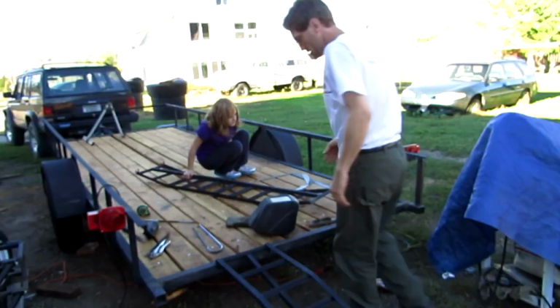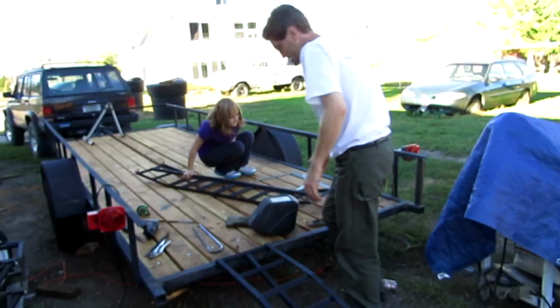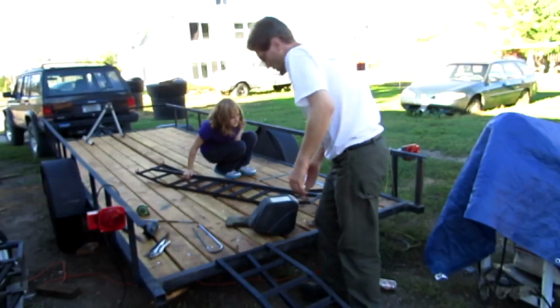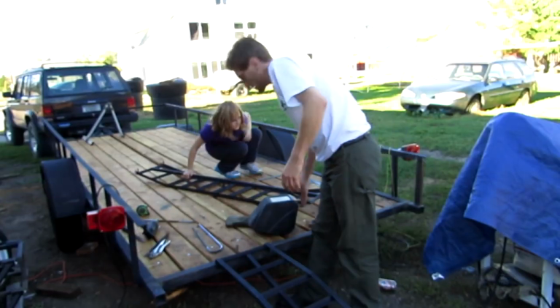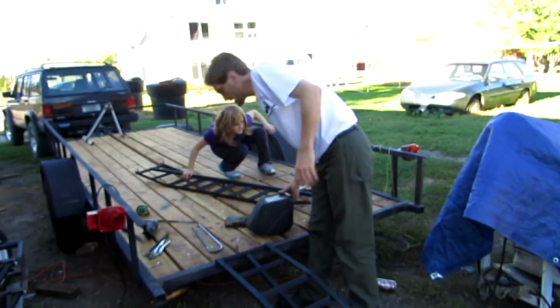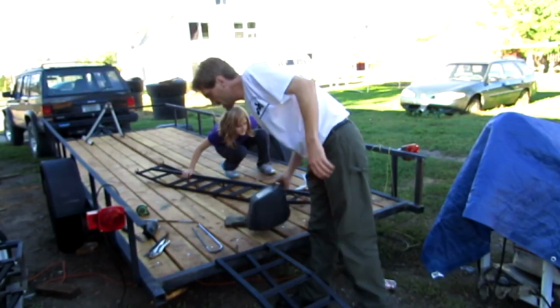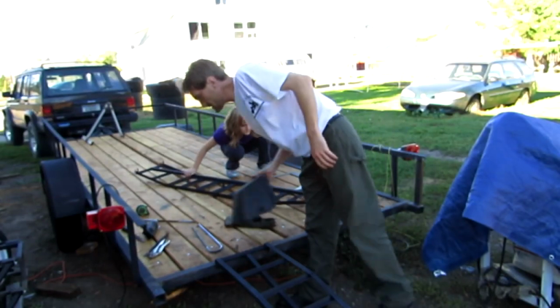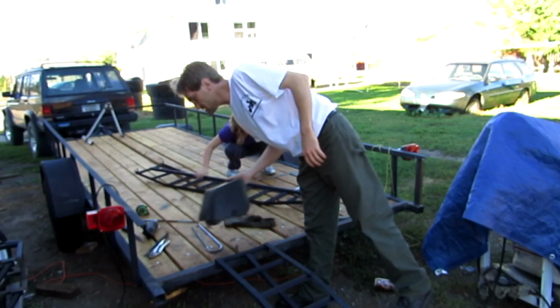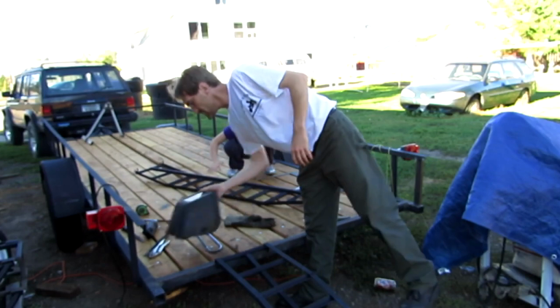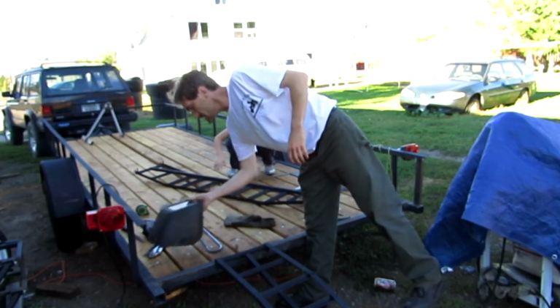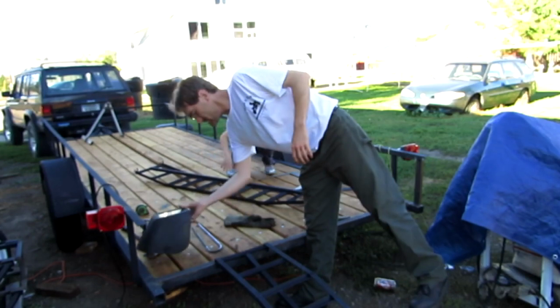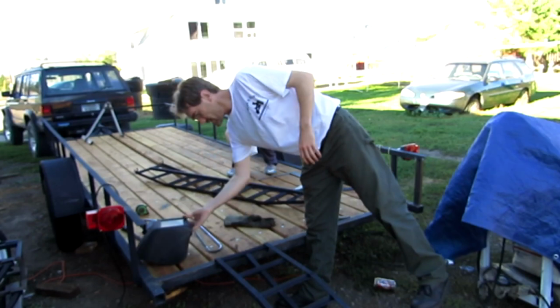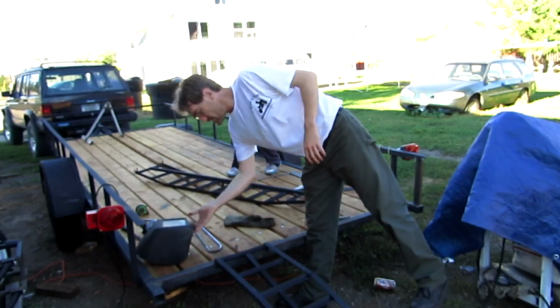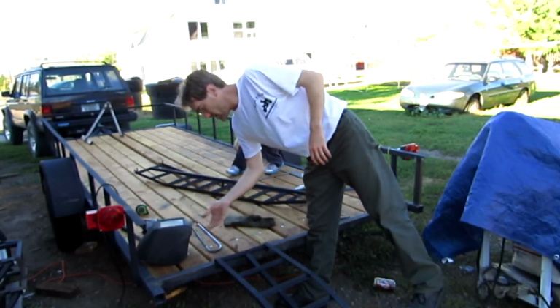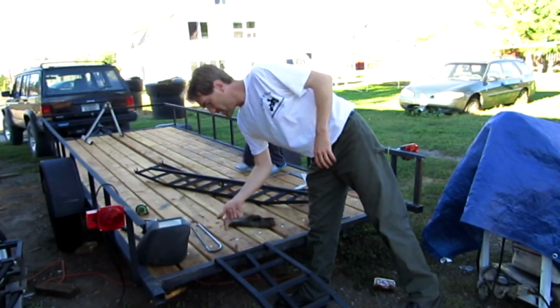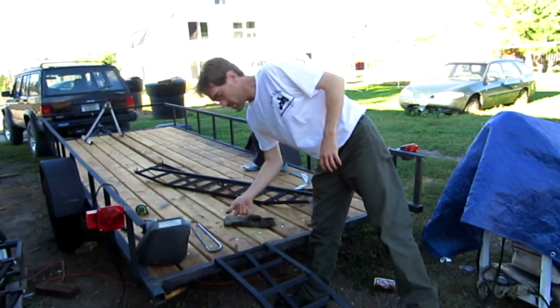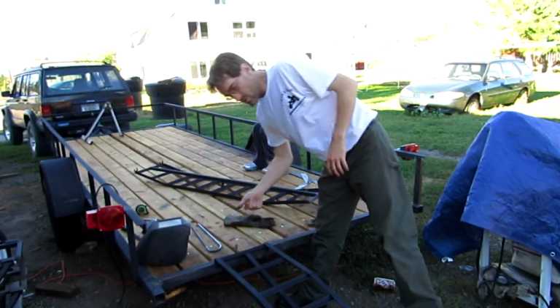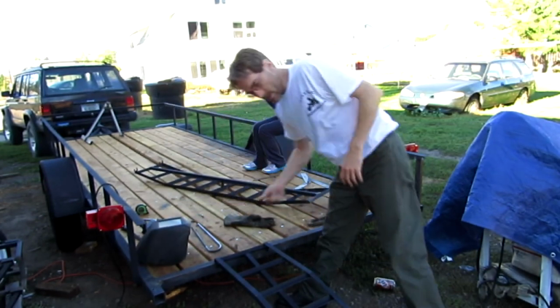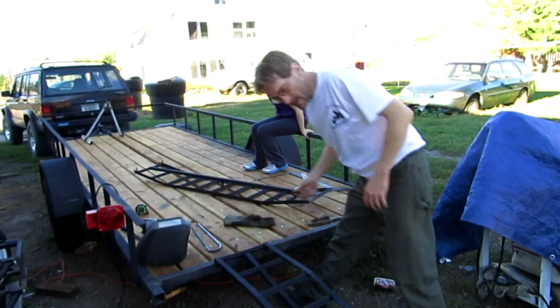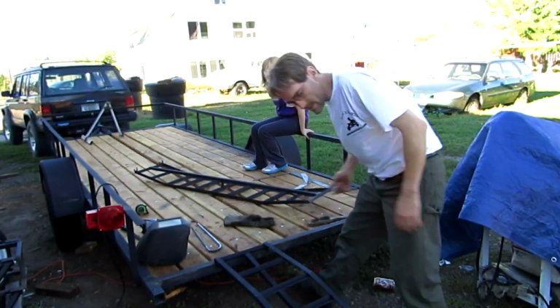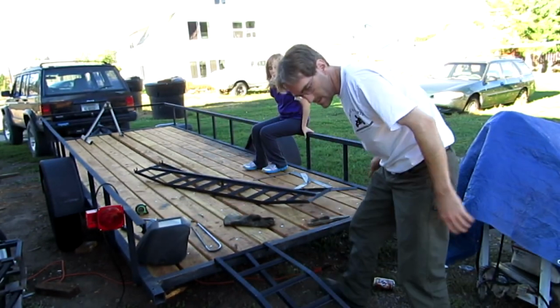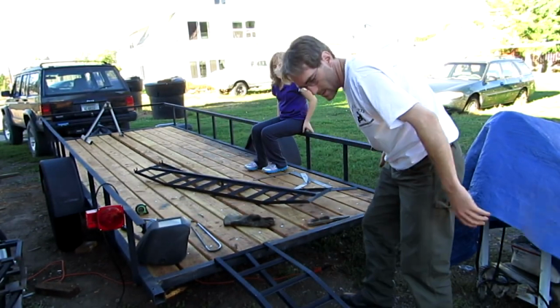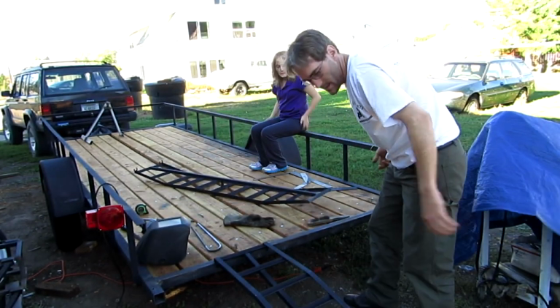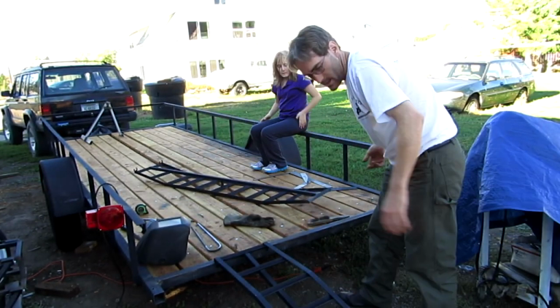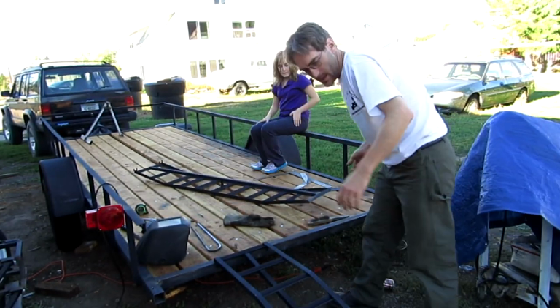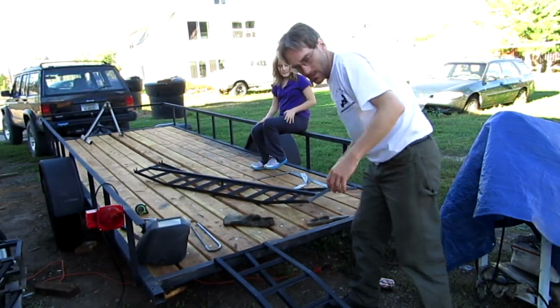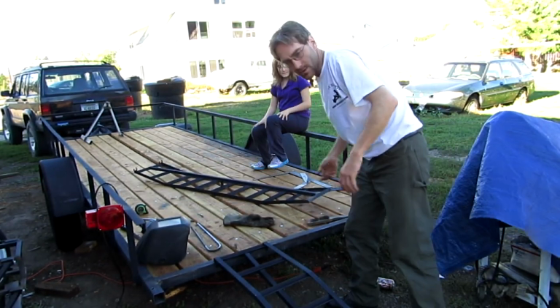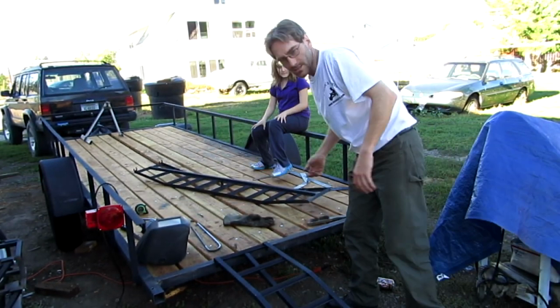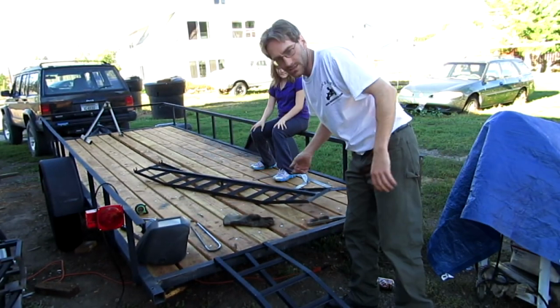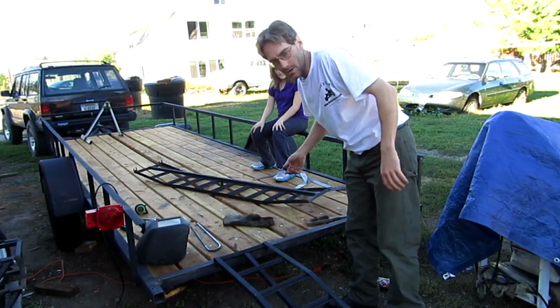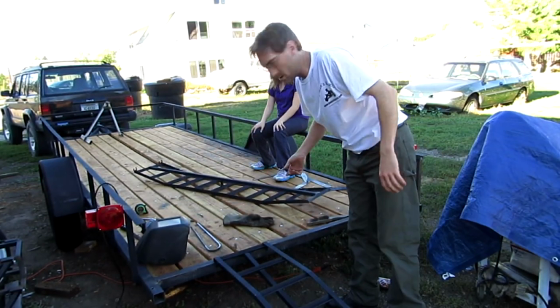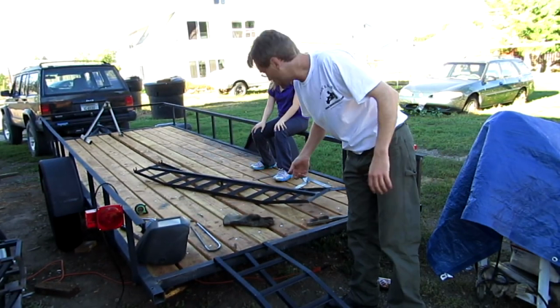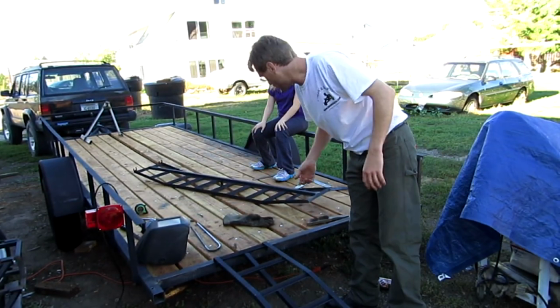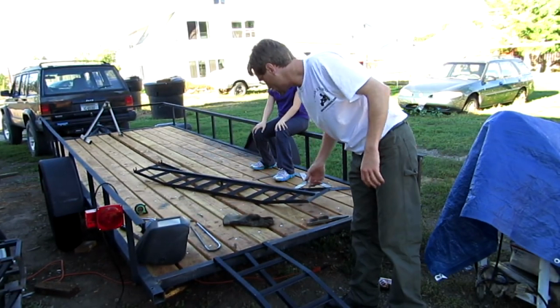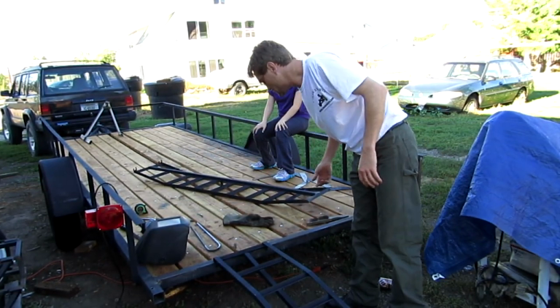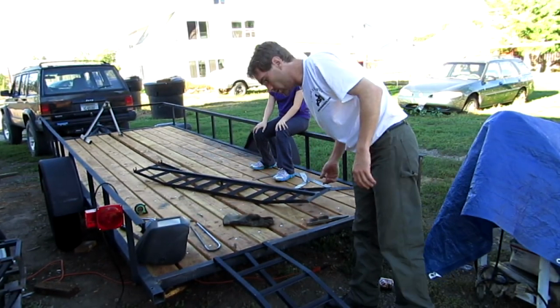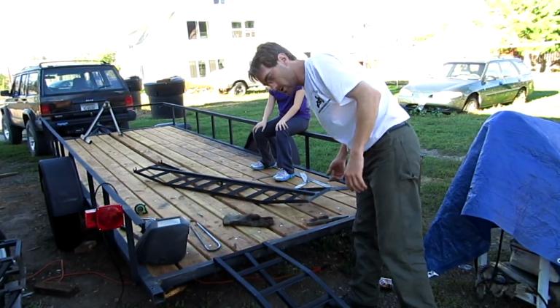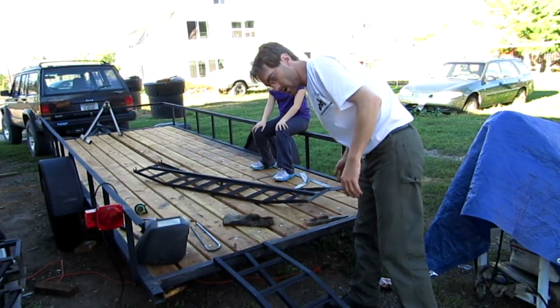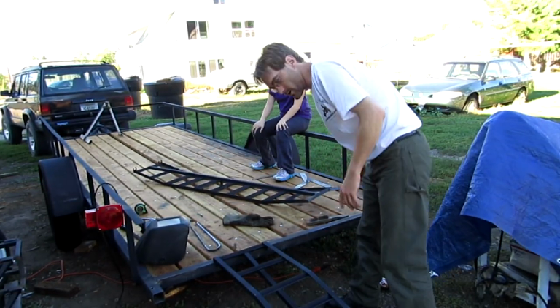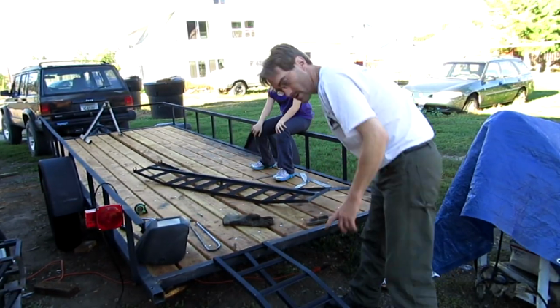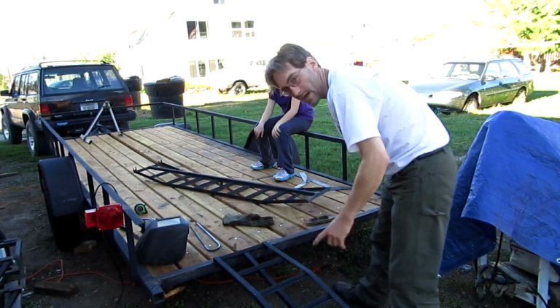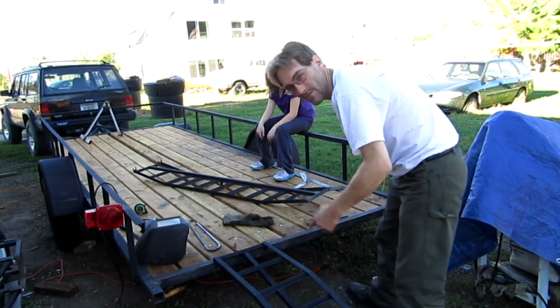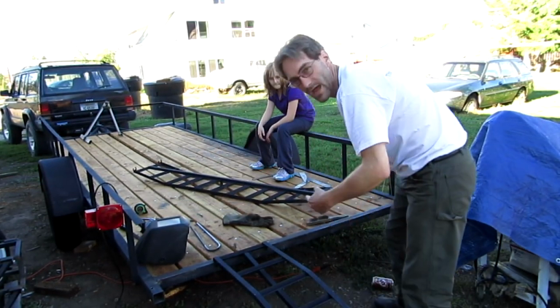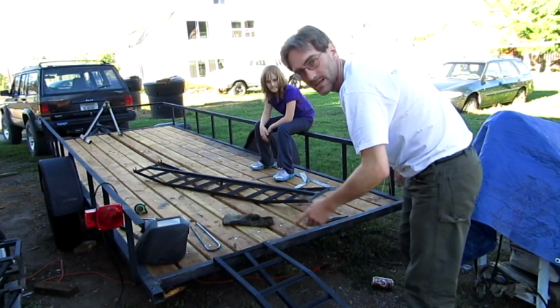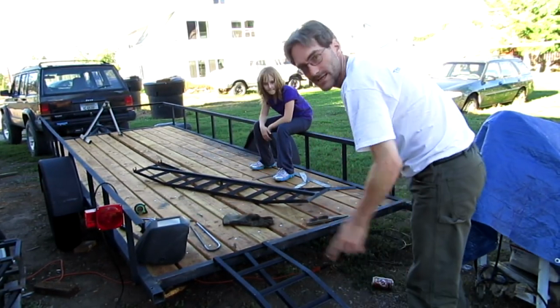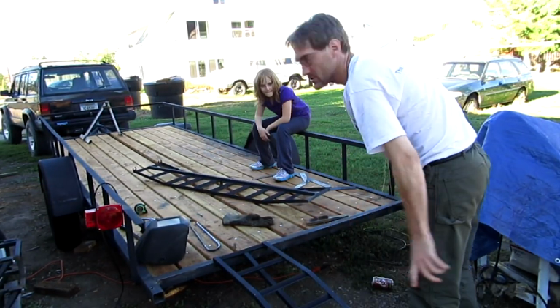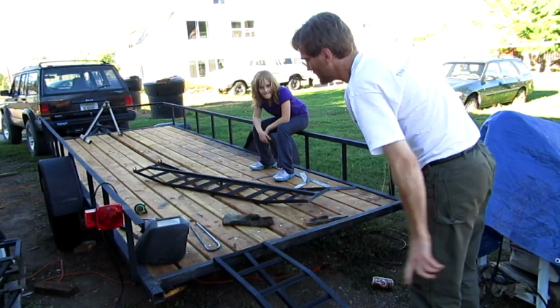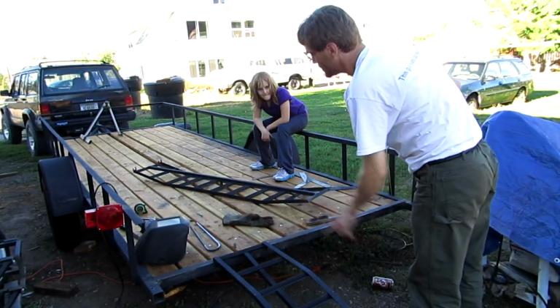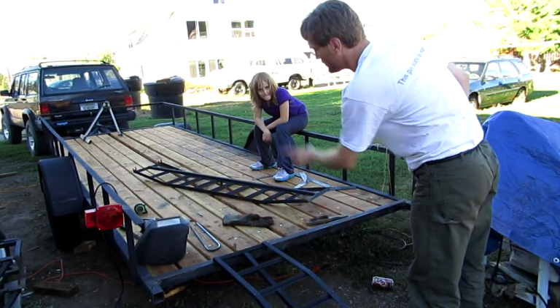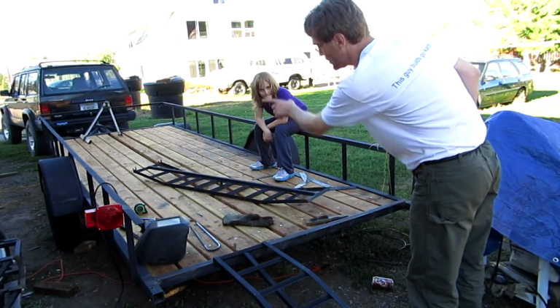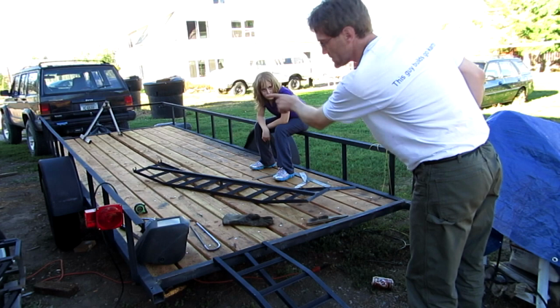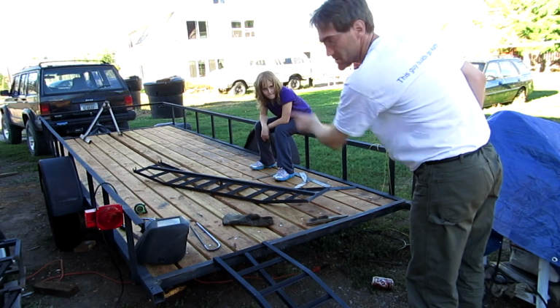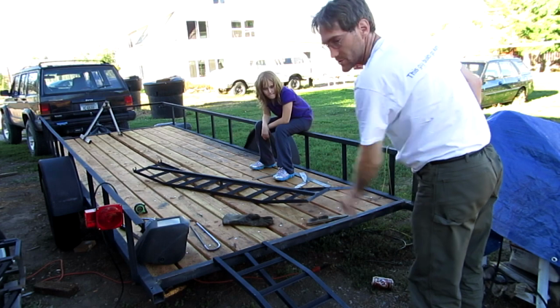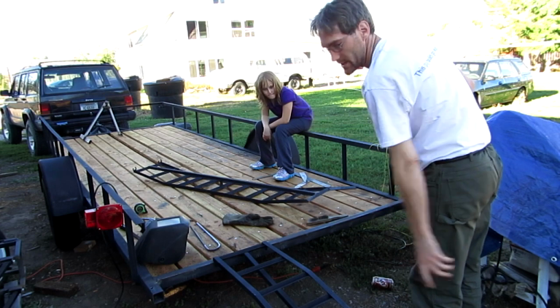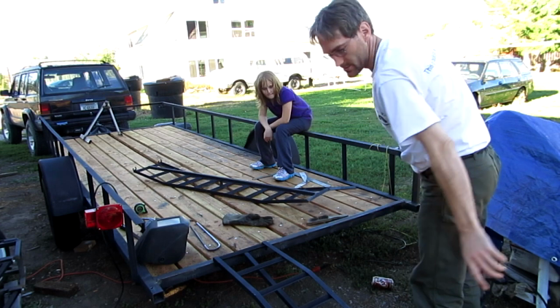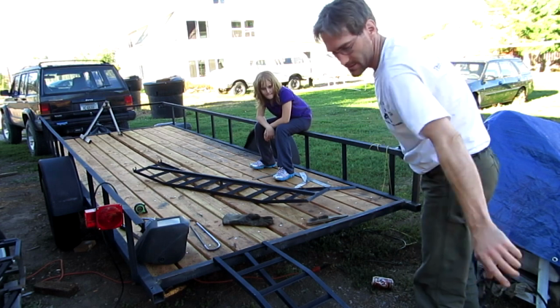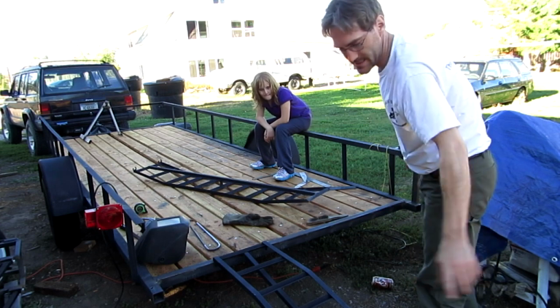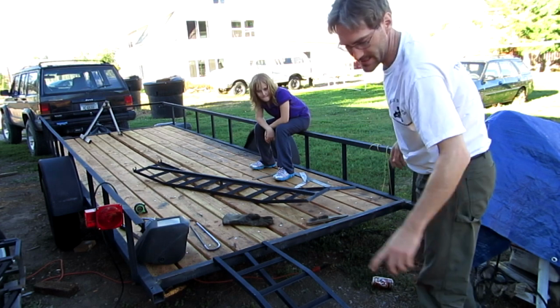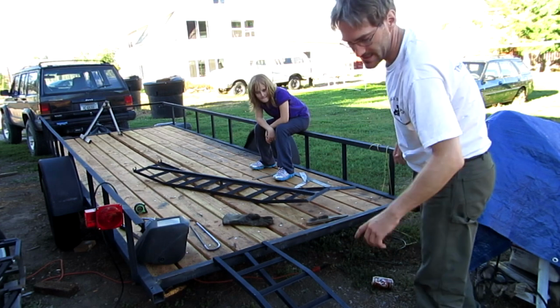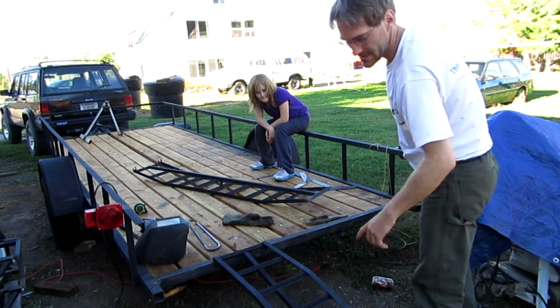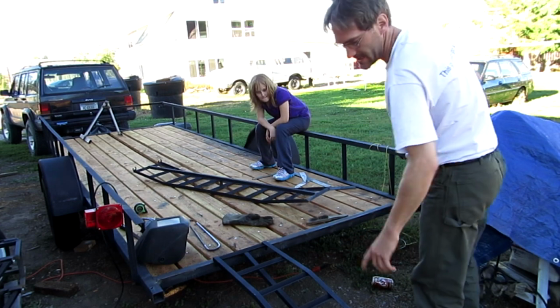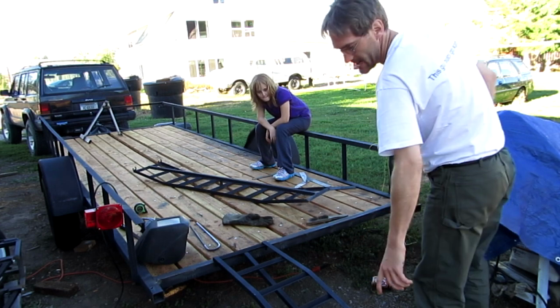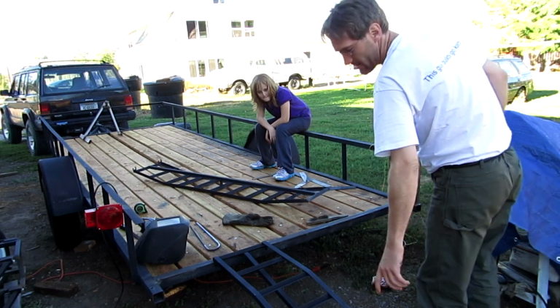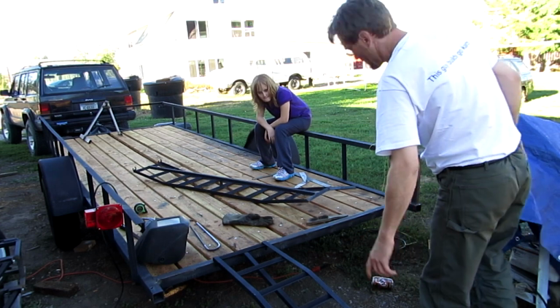We're gonna get this thing set up here quick, and we're gonna start up Cody's go-kart. We're gonna have Ally drive it up onto the trailer to test this thing out.